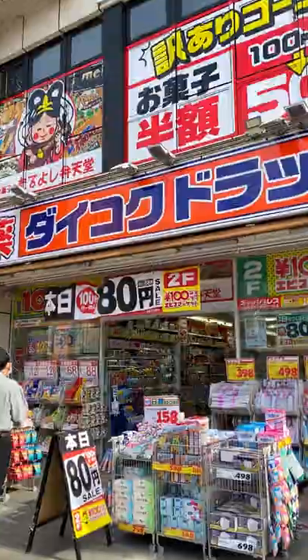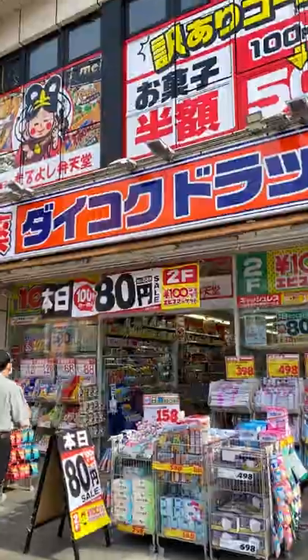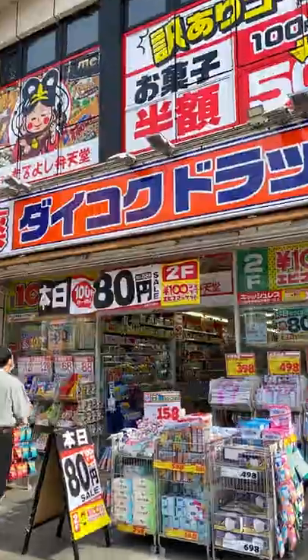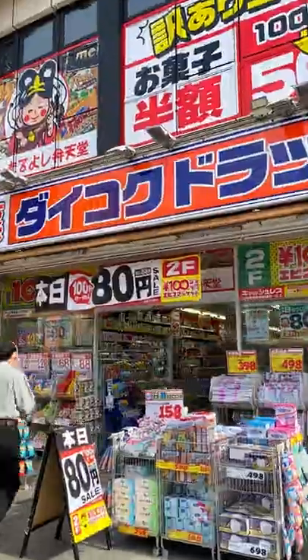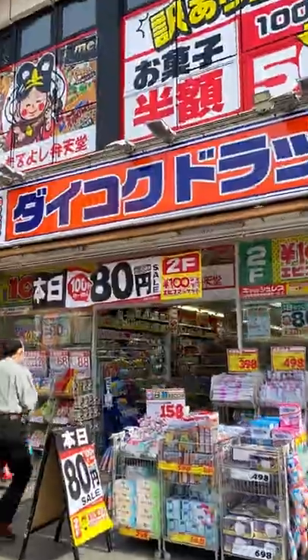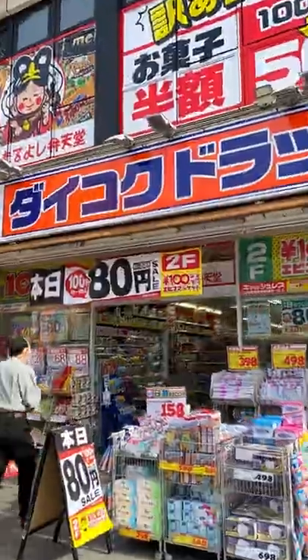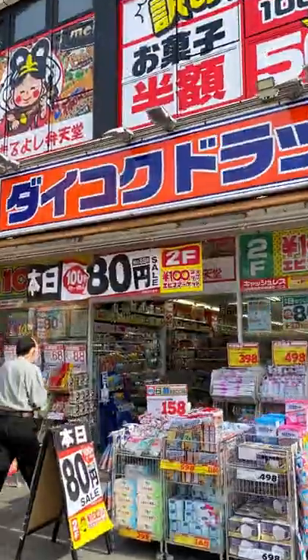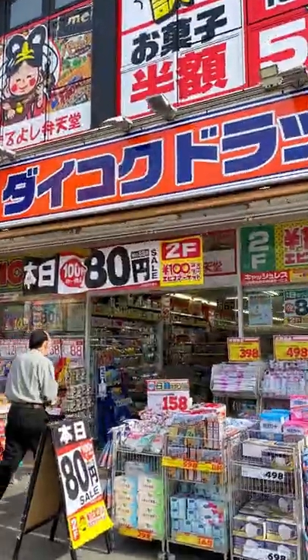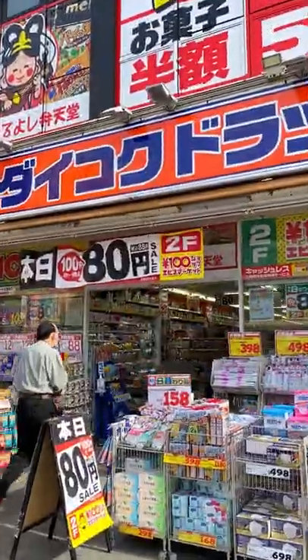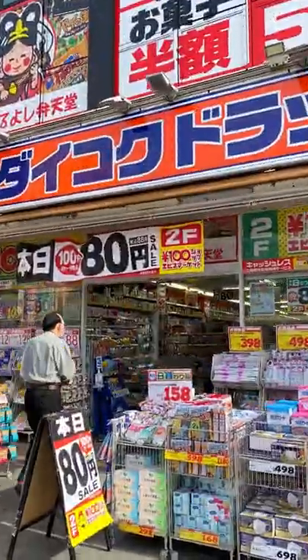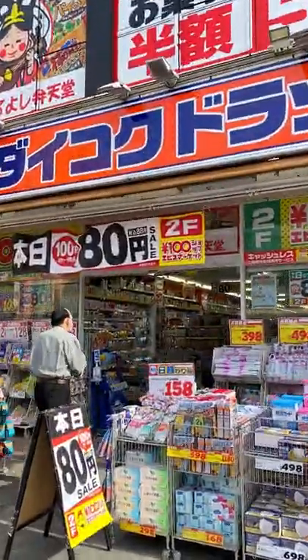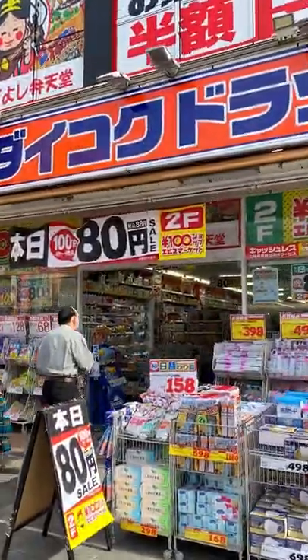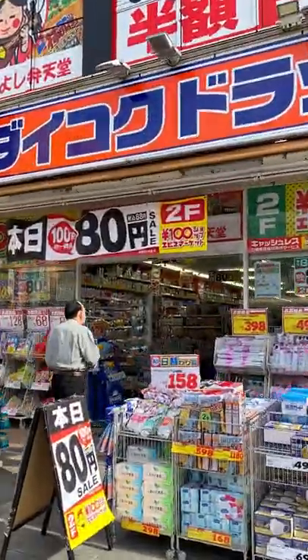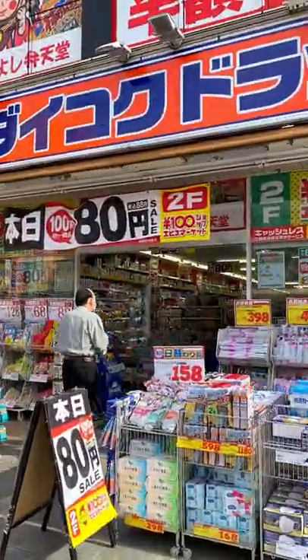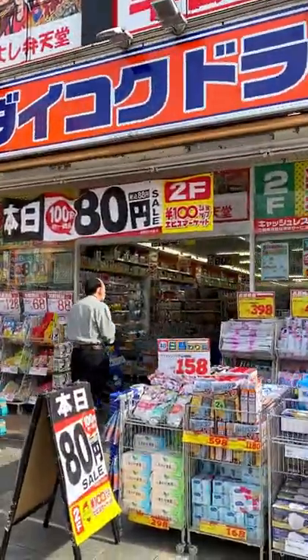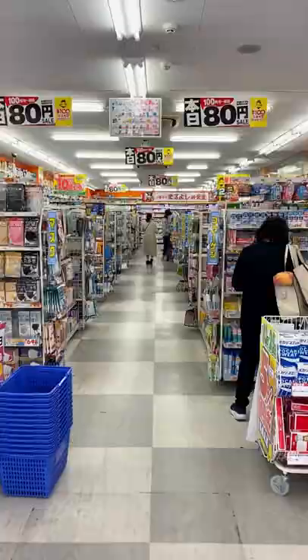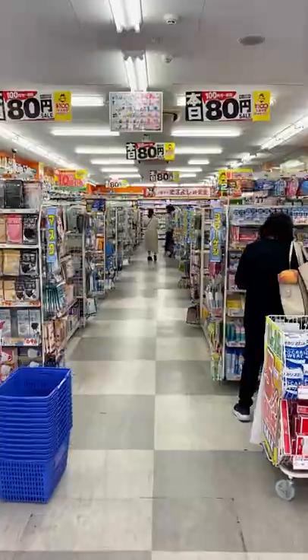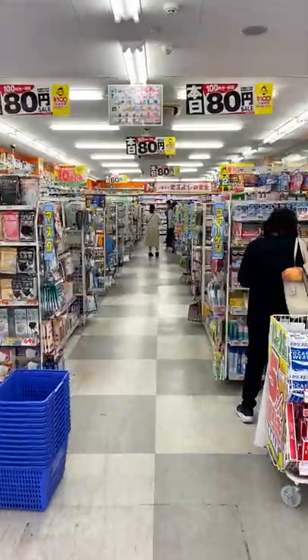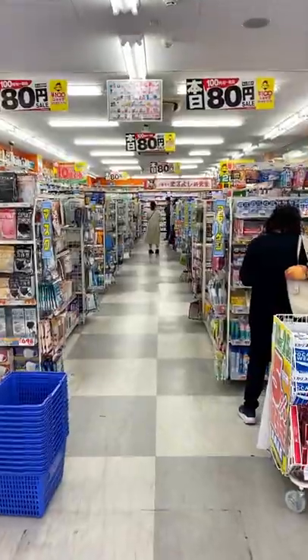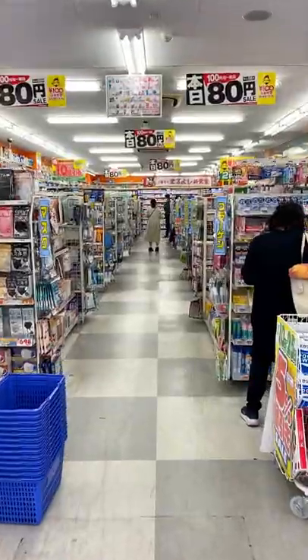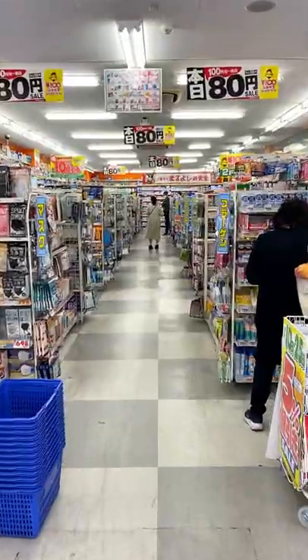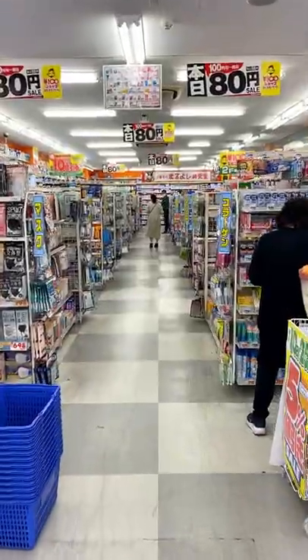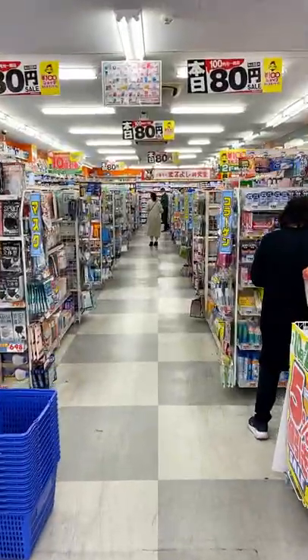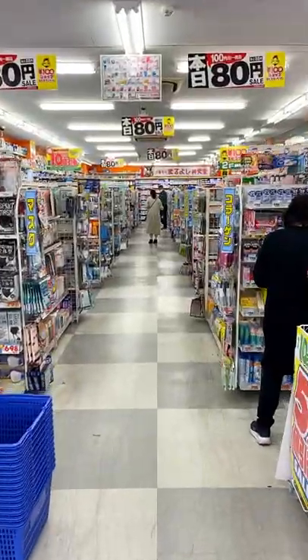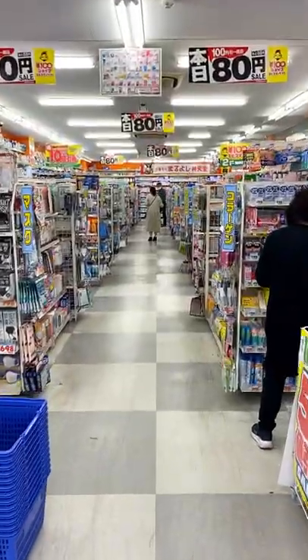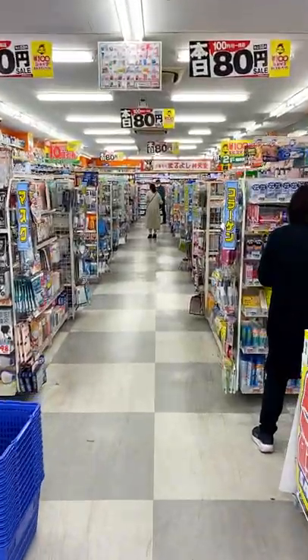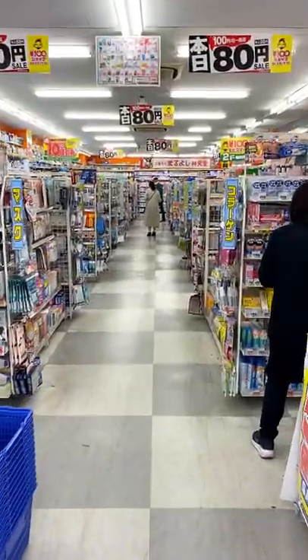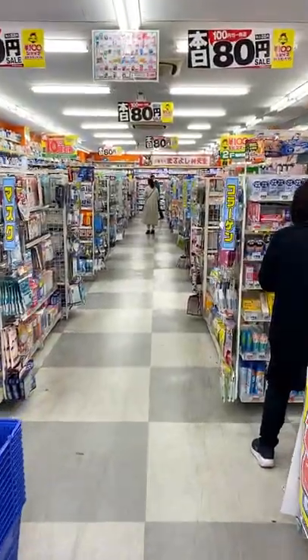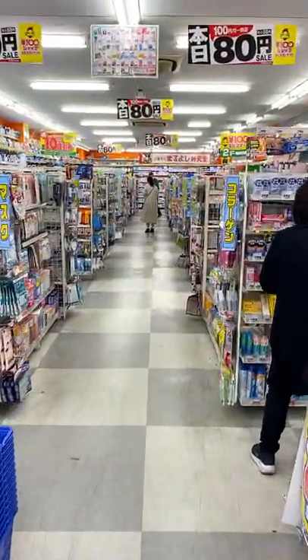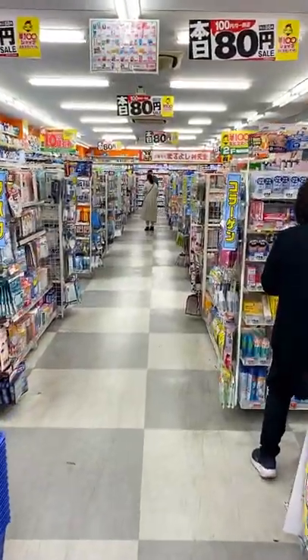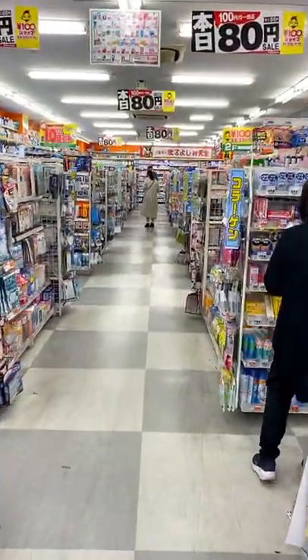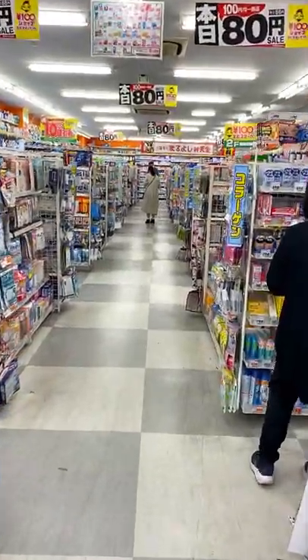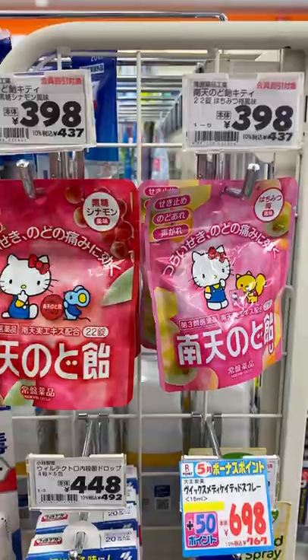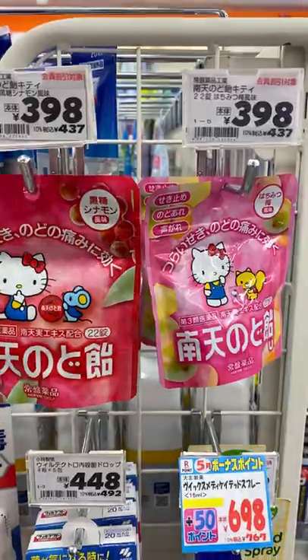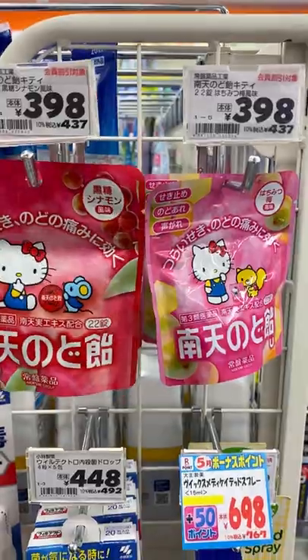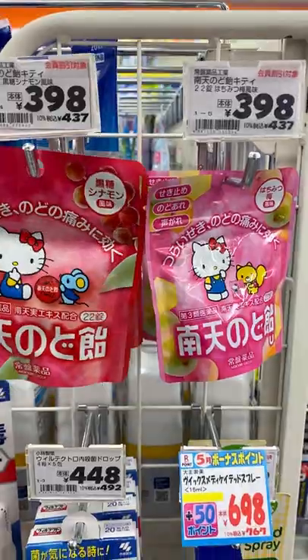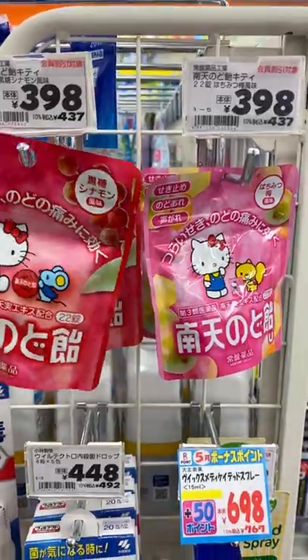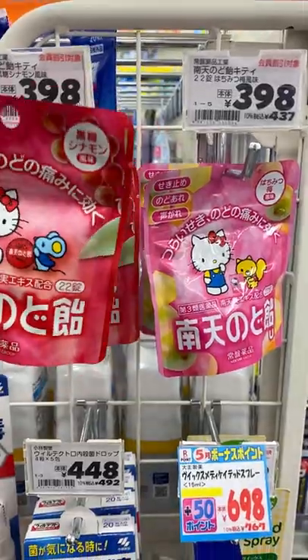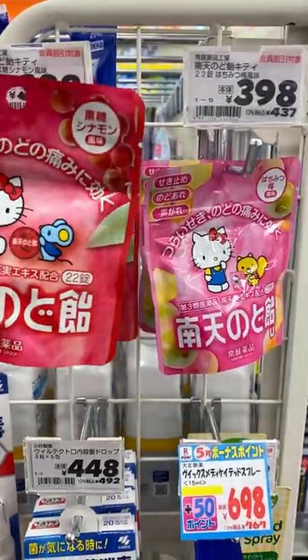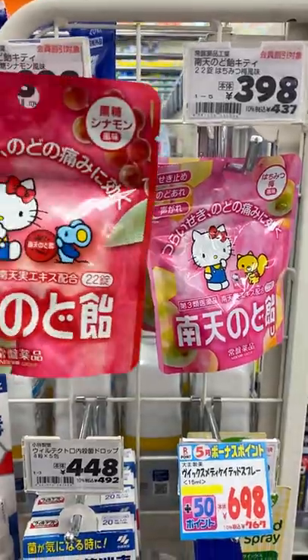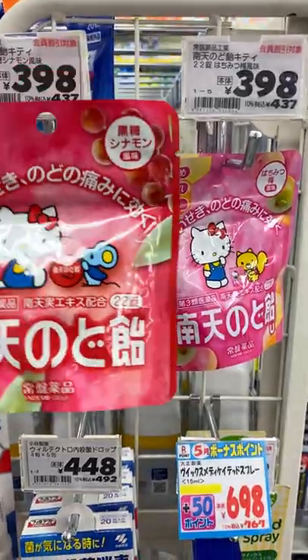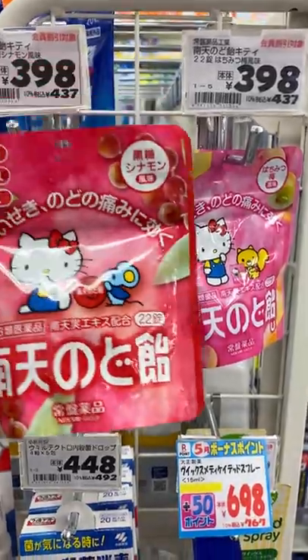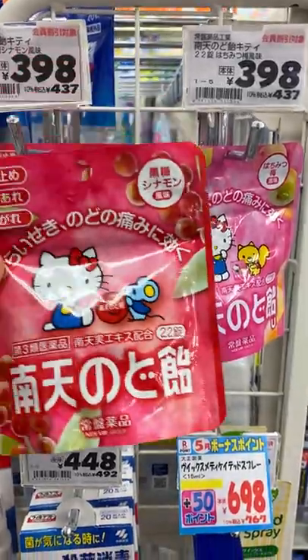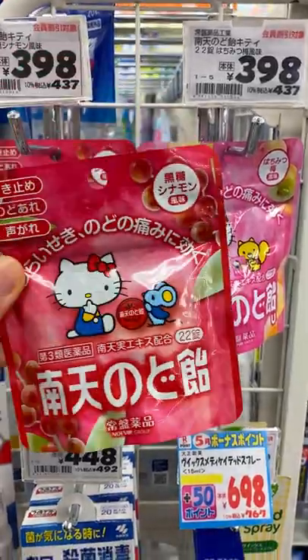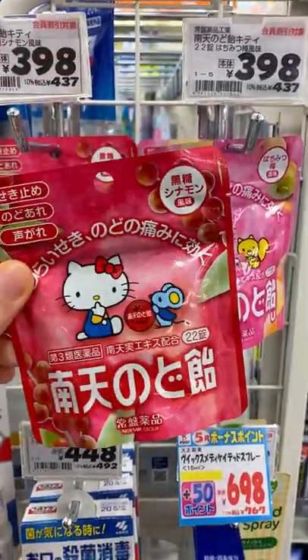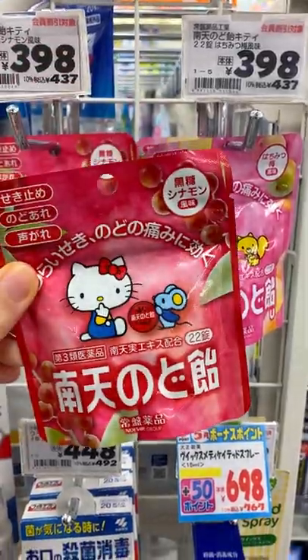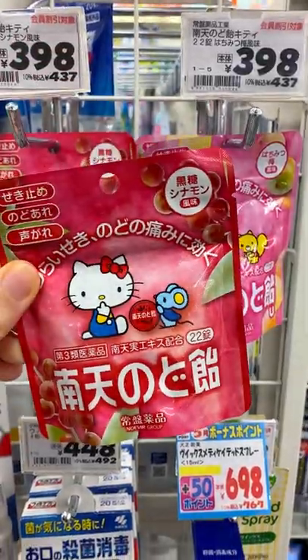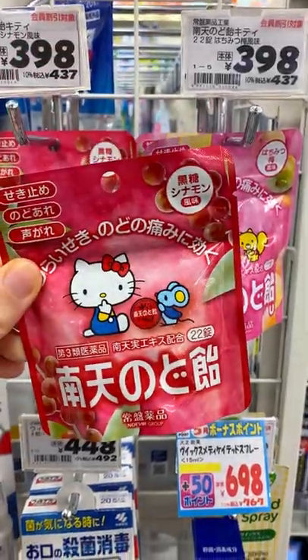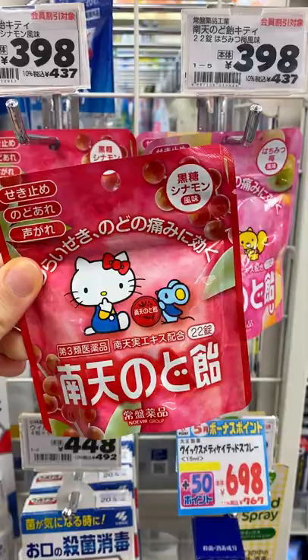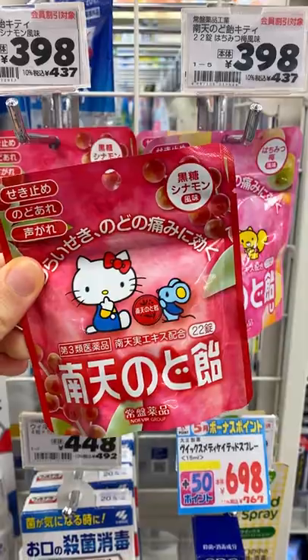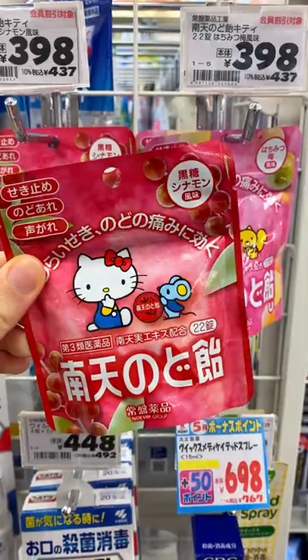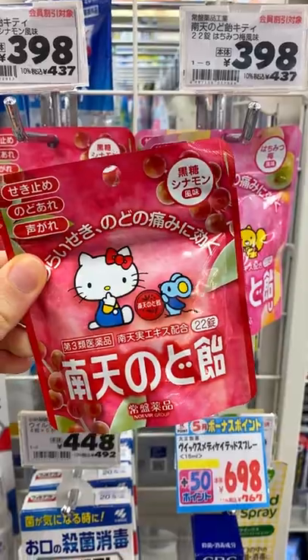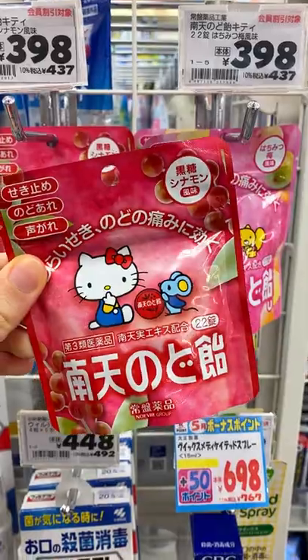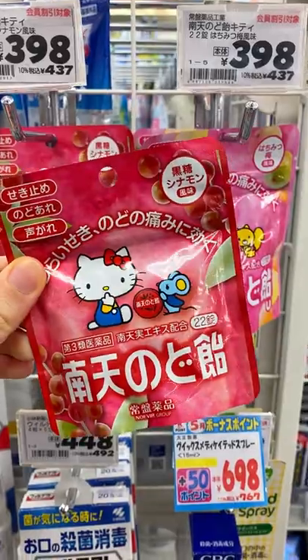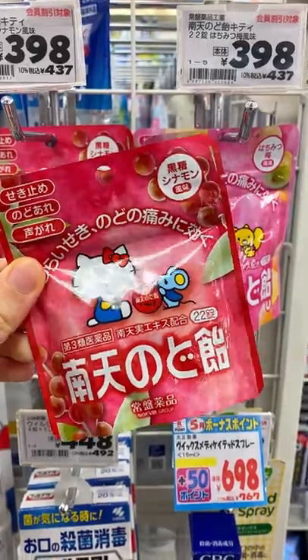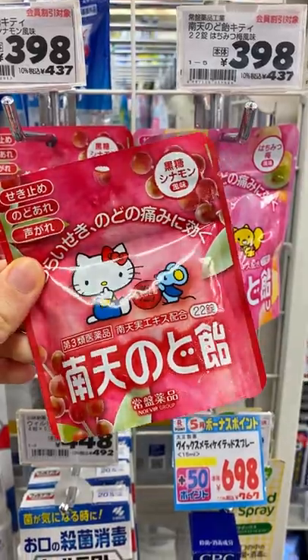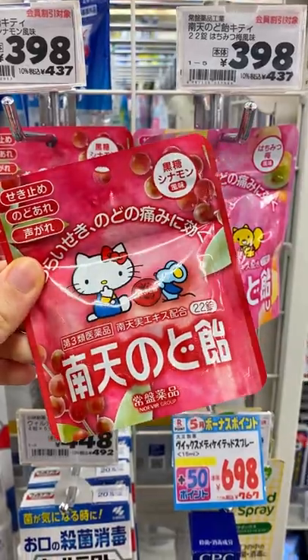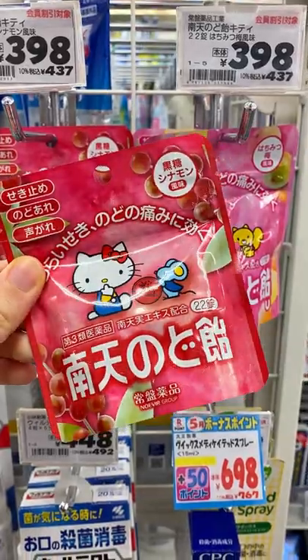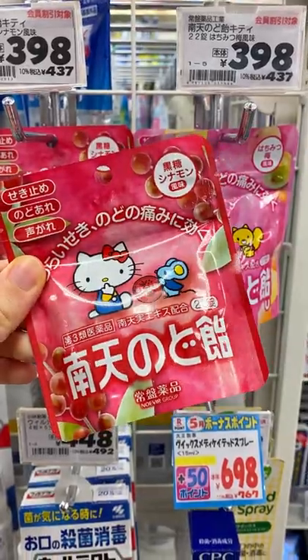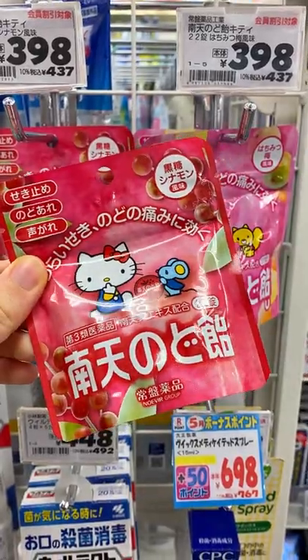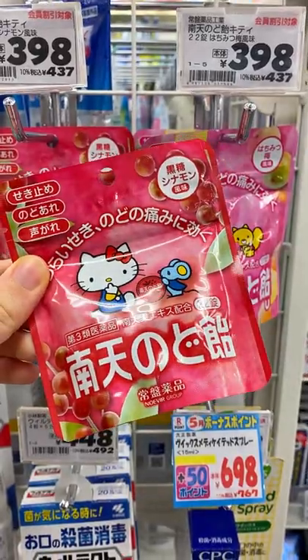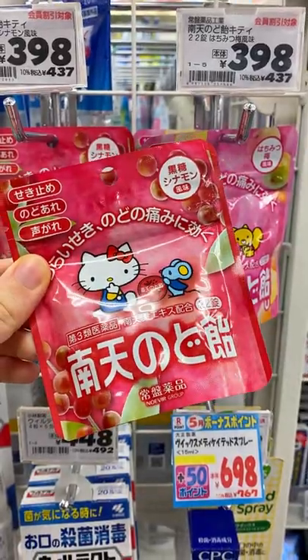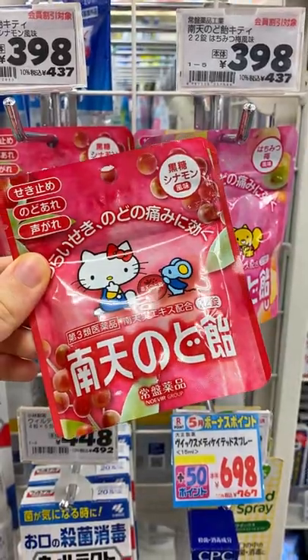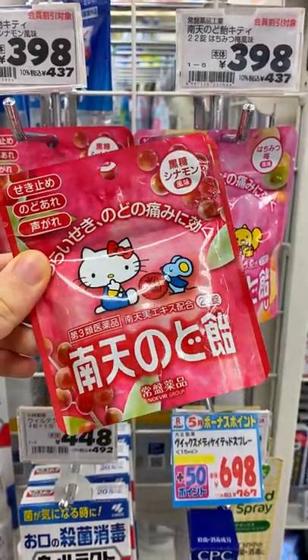Five interesting Hello Kitty items at a Japanese drugstore. First, Hello Kitty cough drops — they have cinnamon and honey flavor.